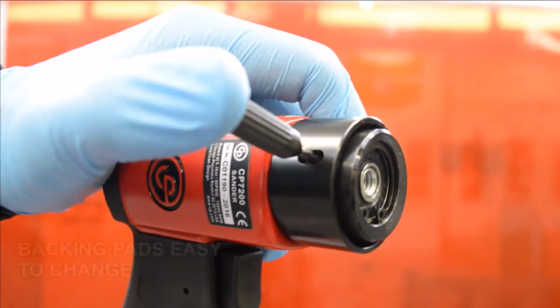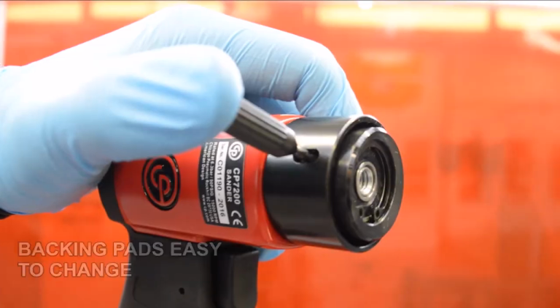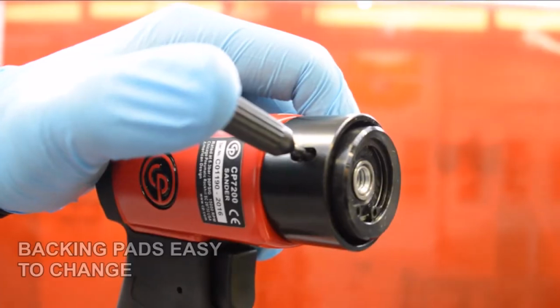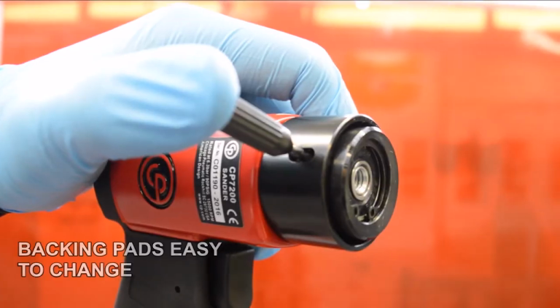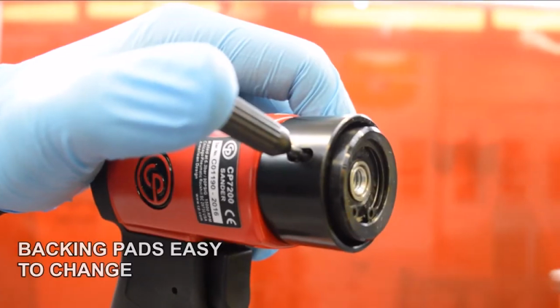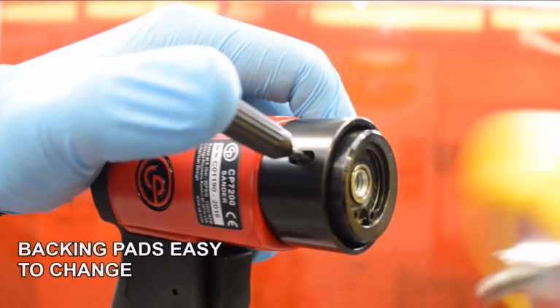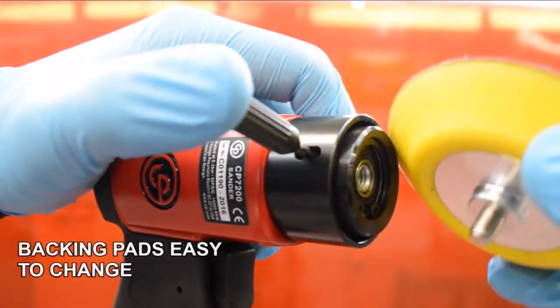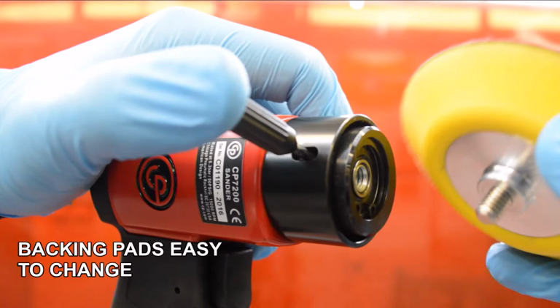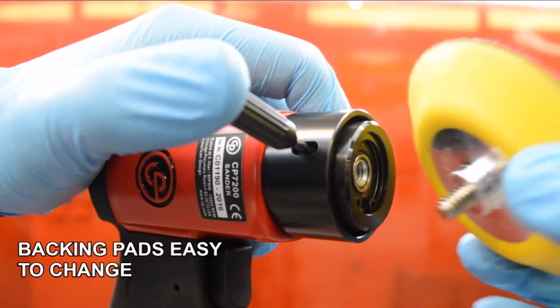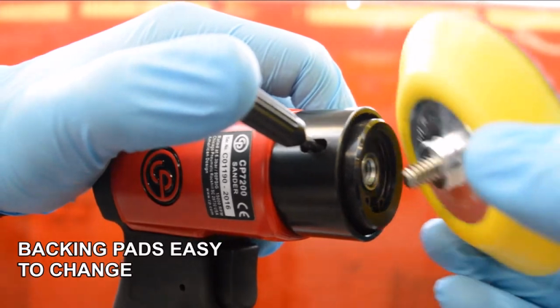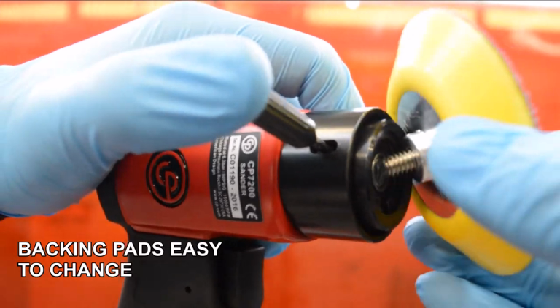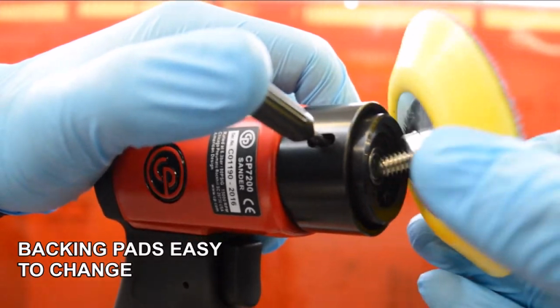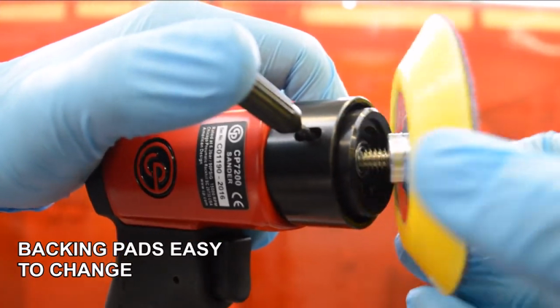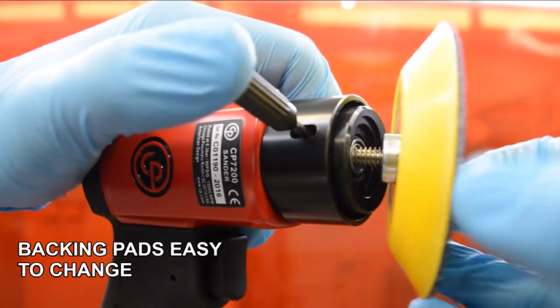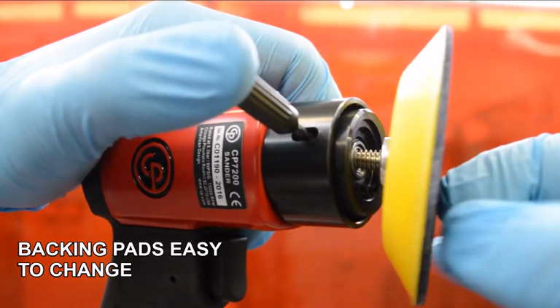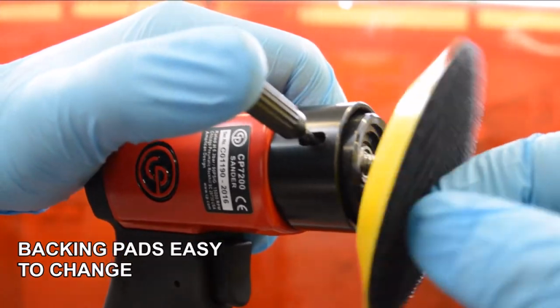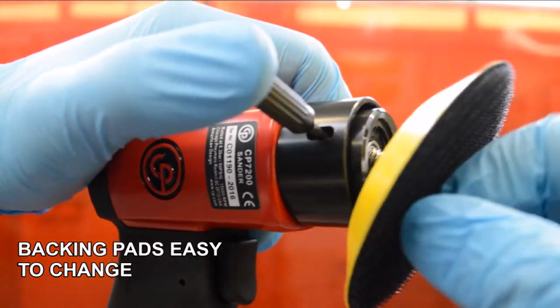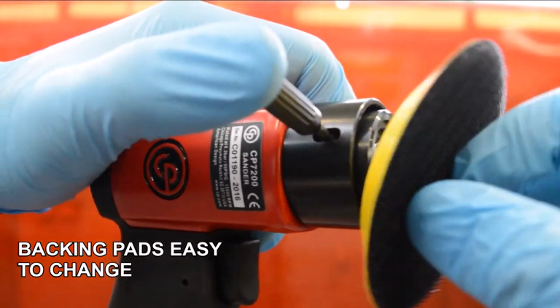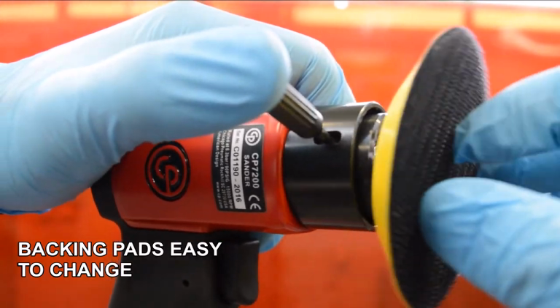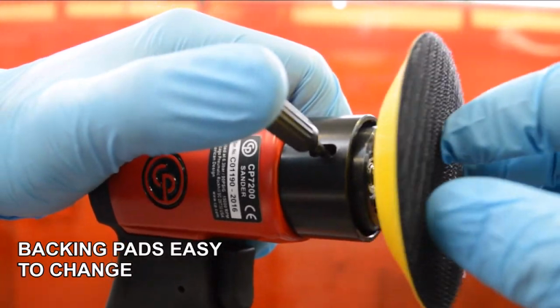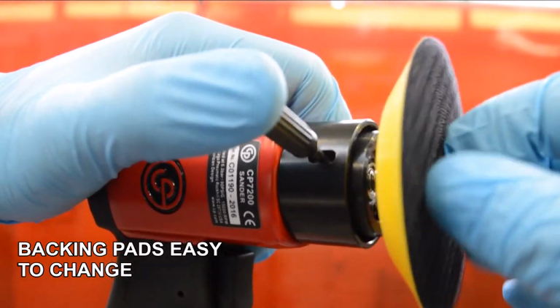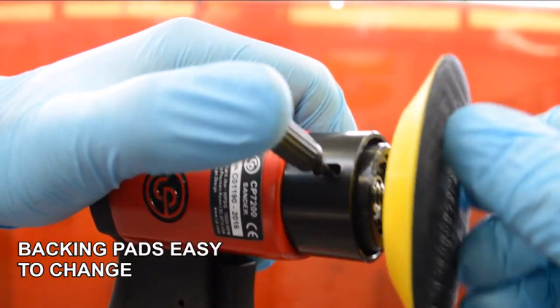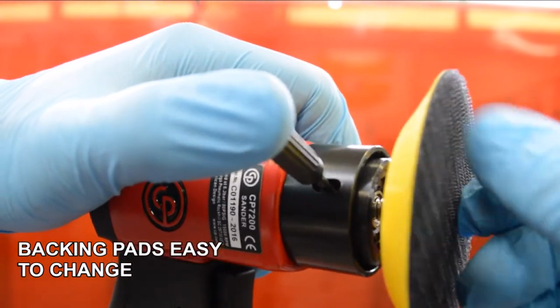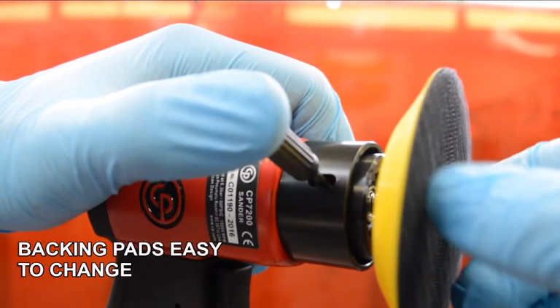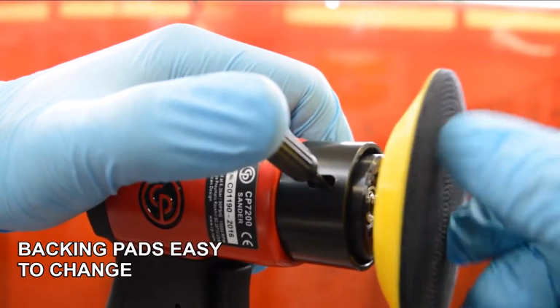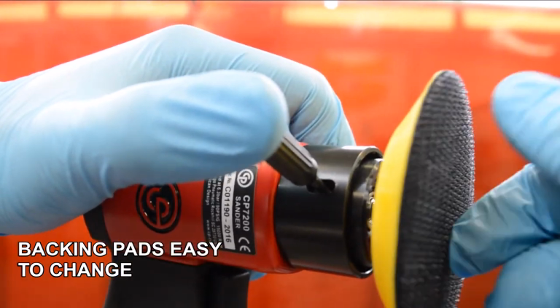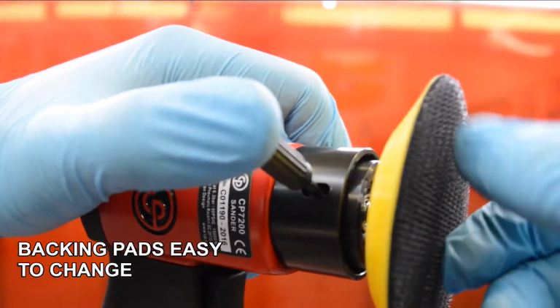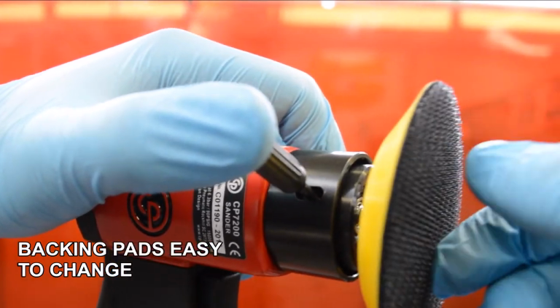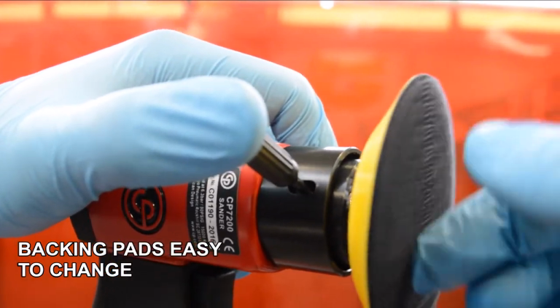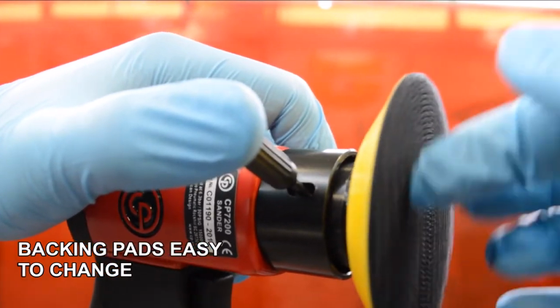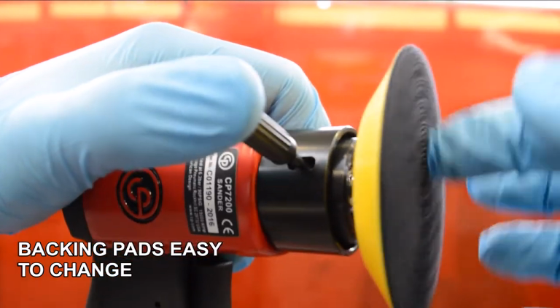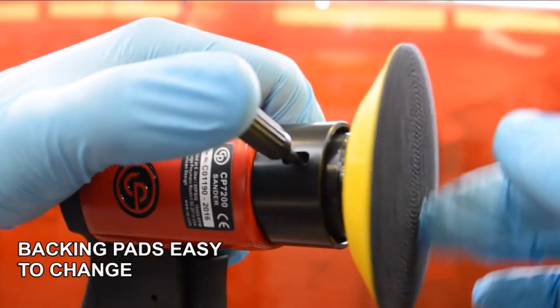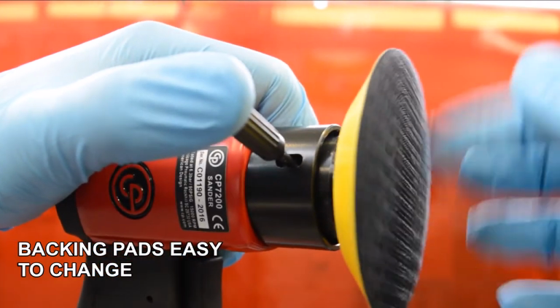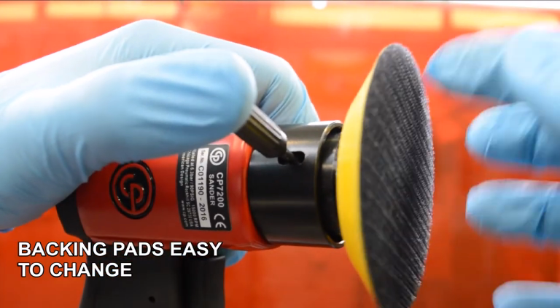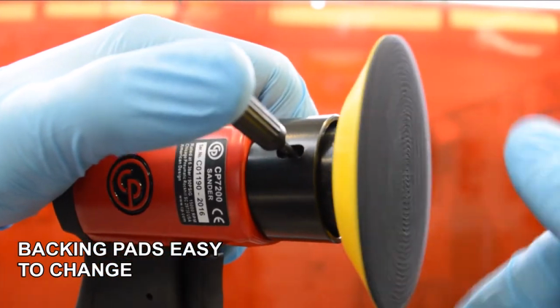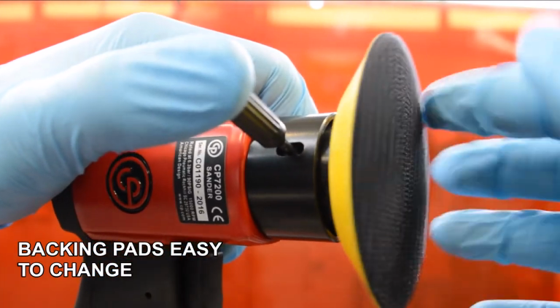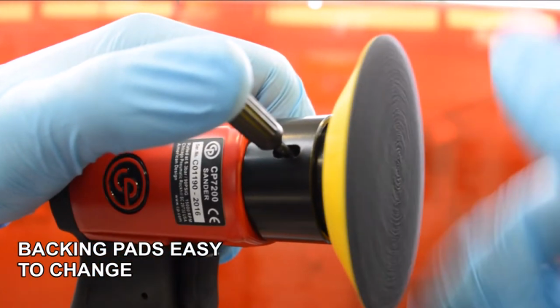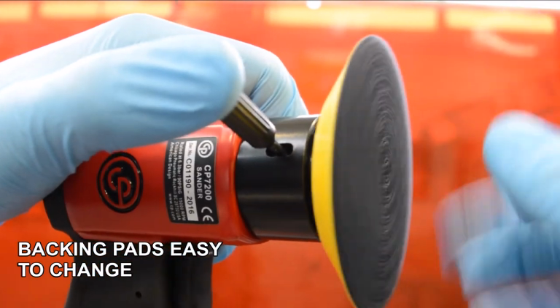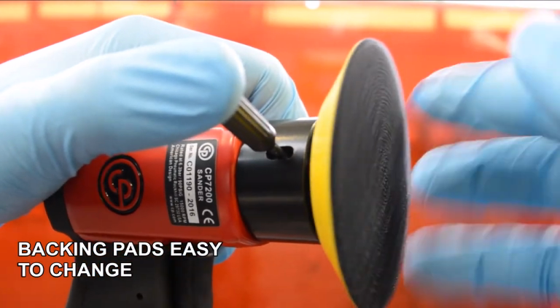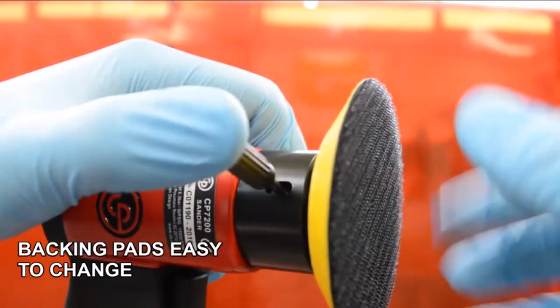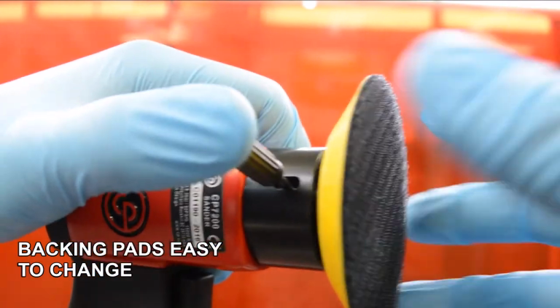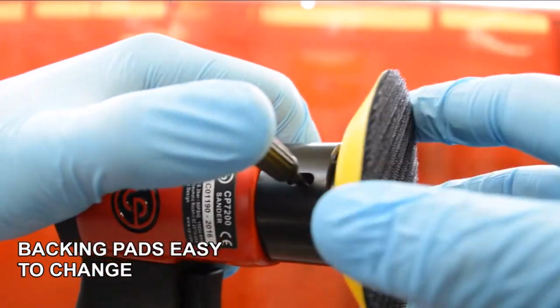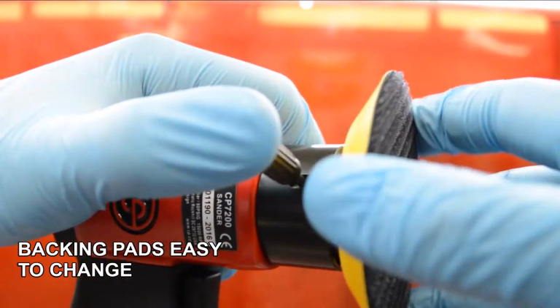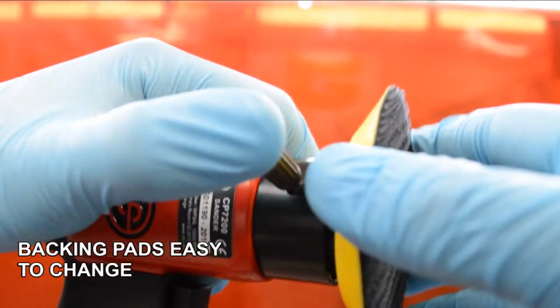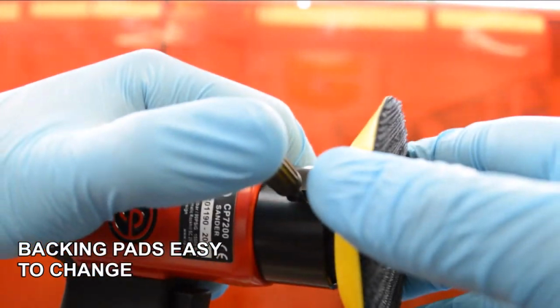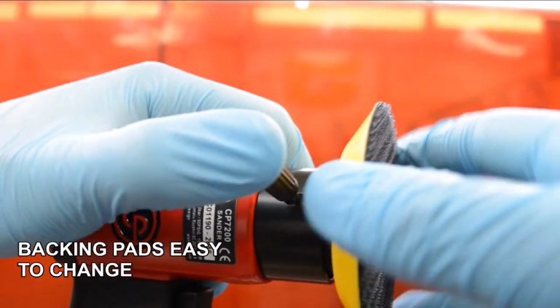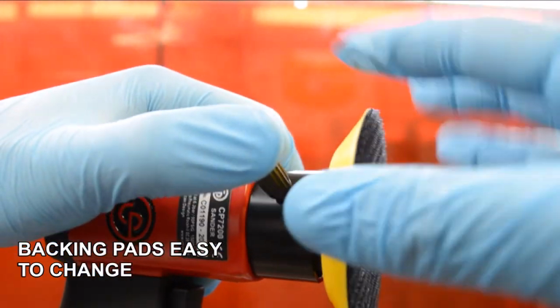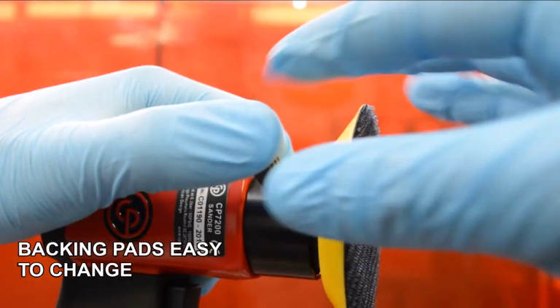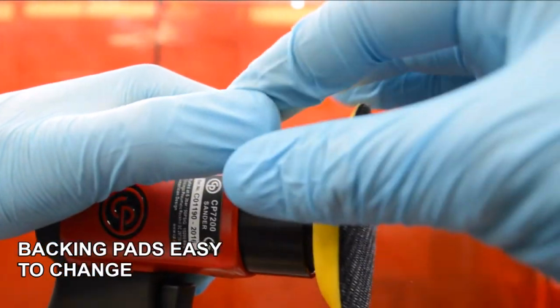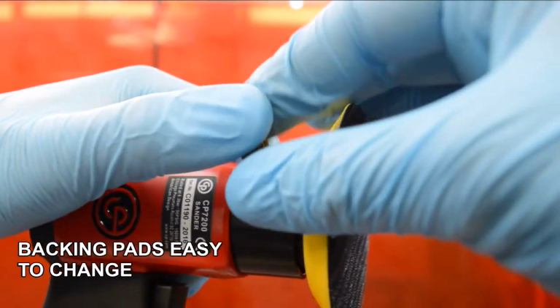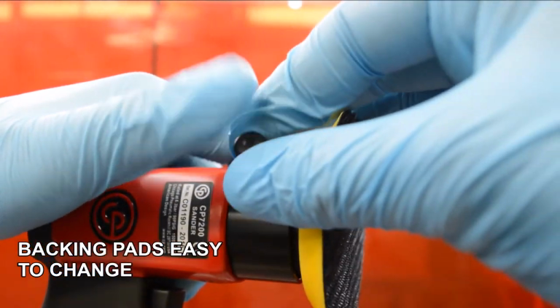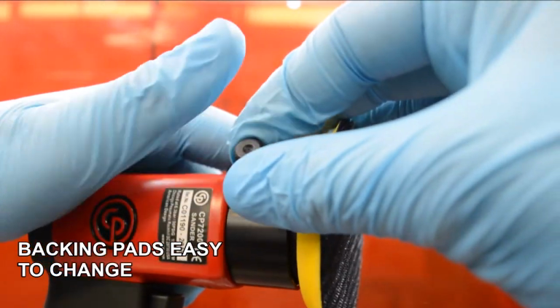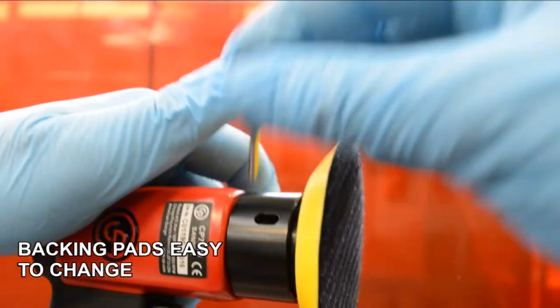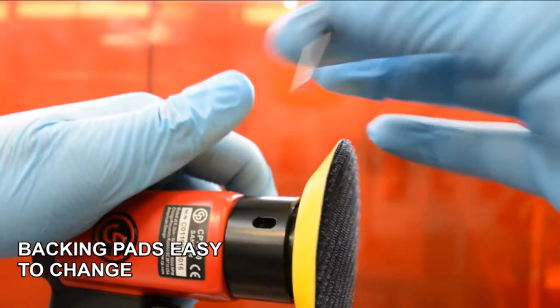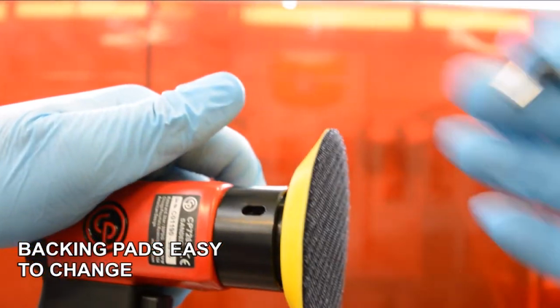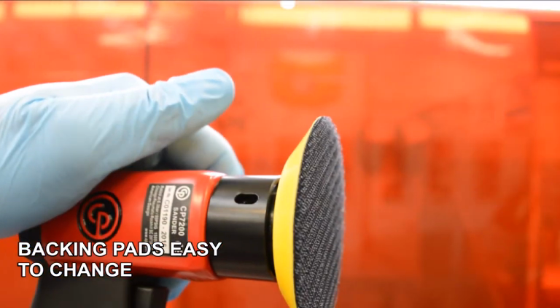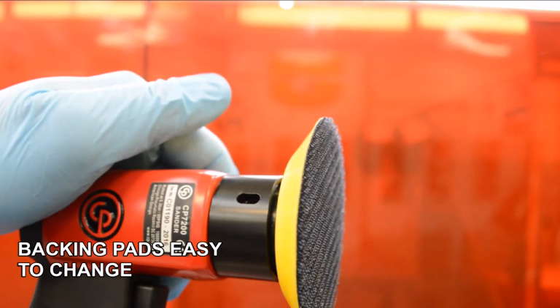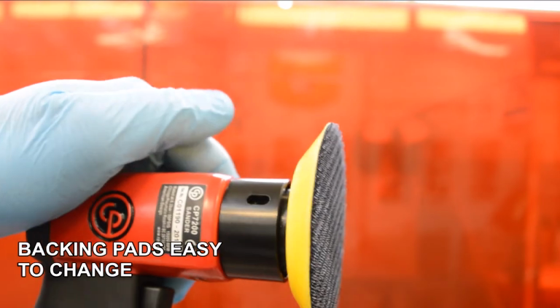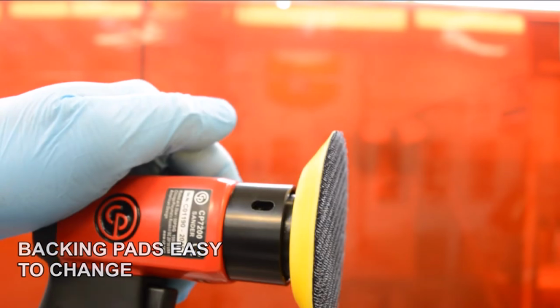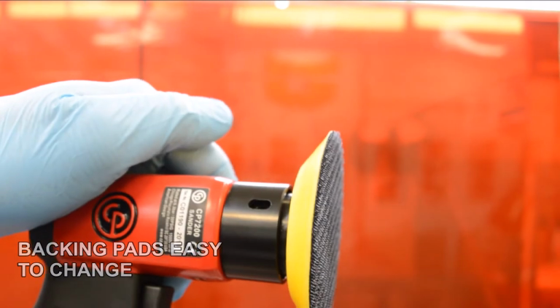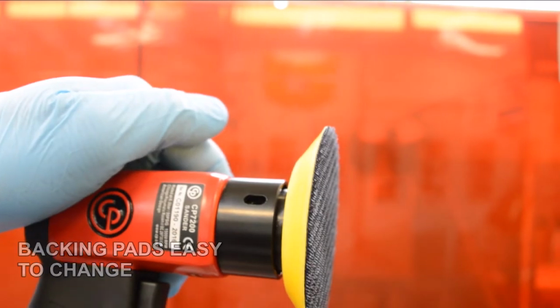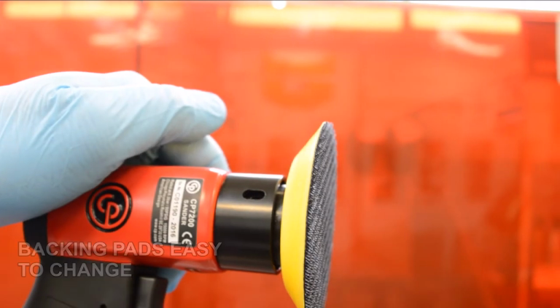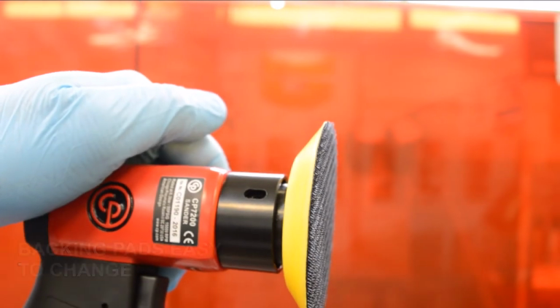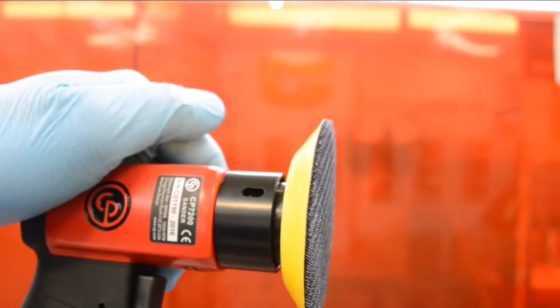The backing pads can easily be changed by inserting the locking pin and swapping over from the 2 inch to the 3 inch backing pads.